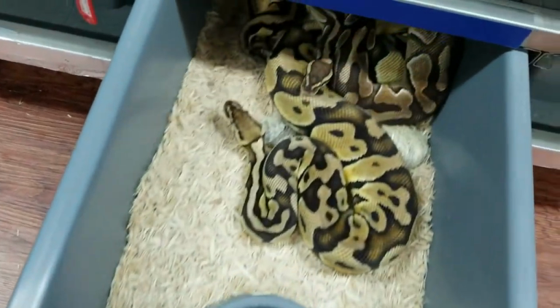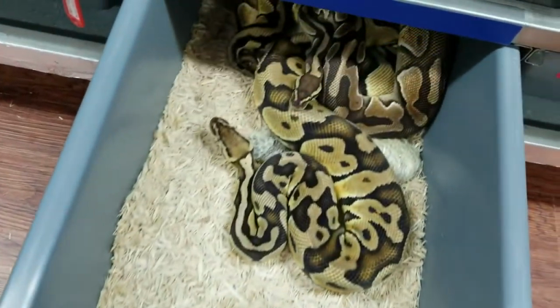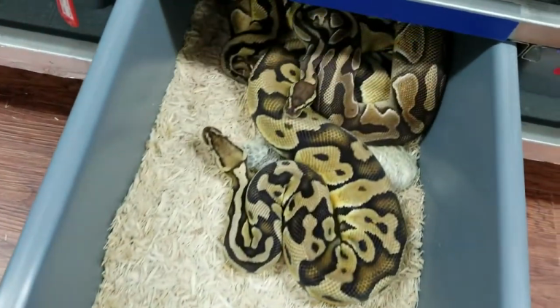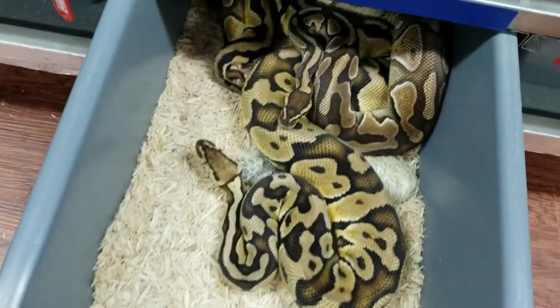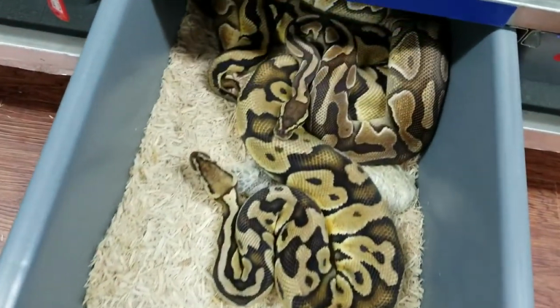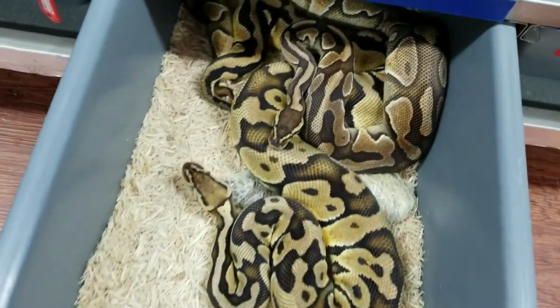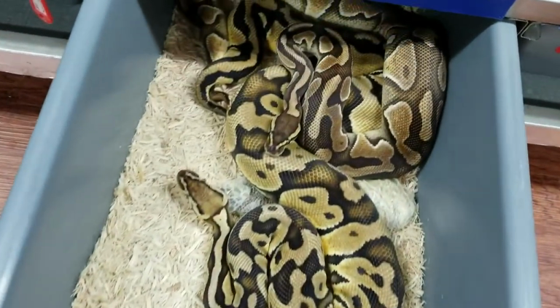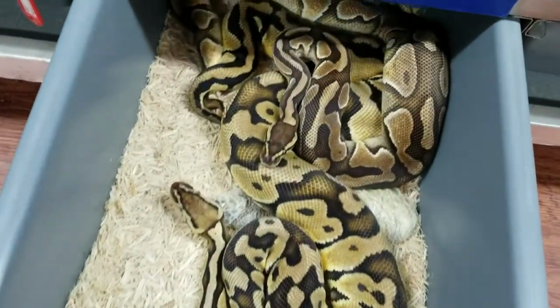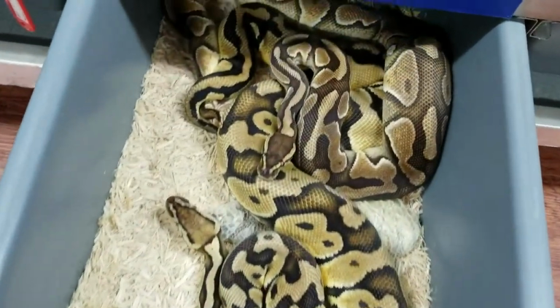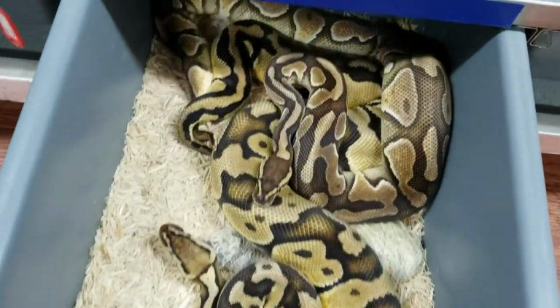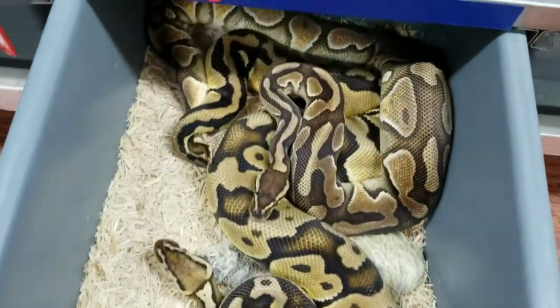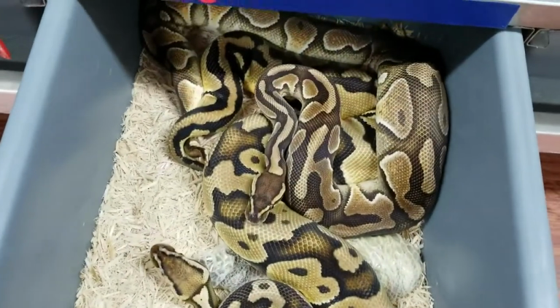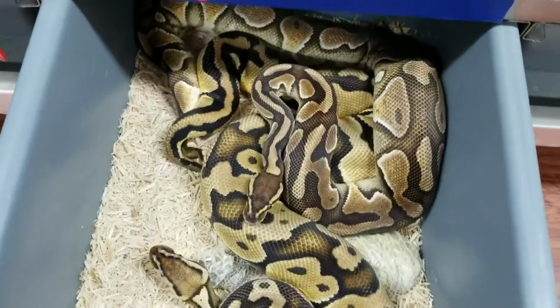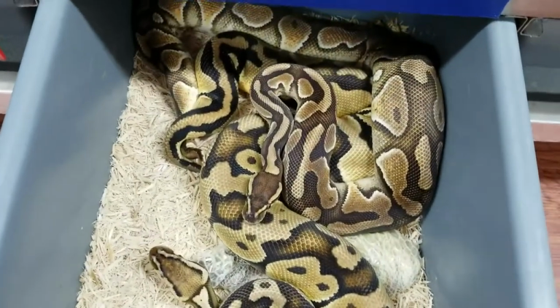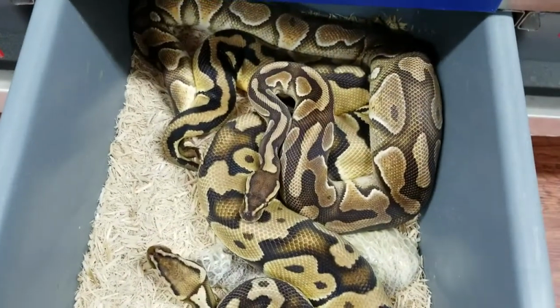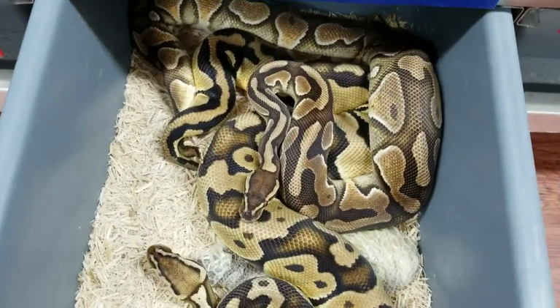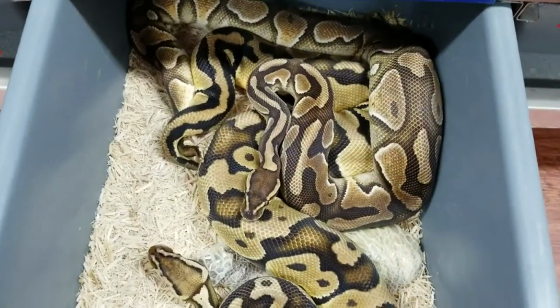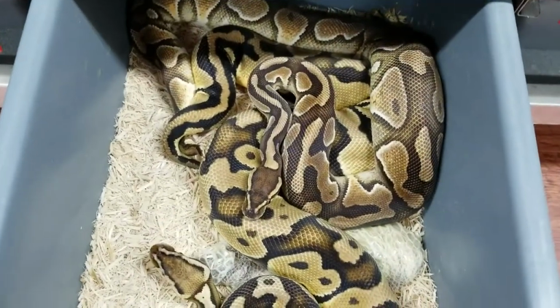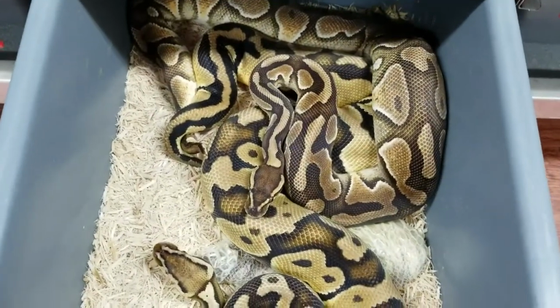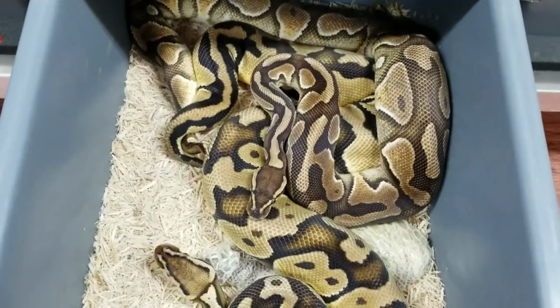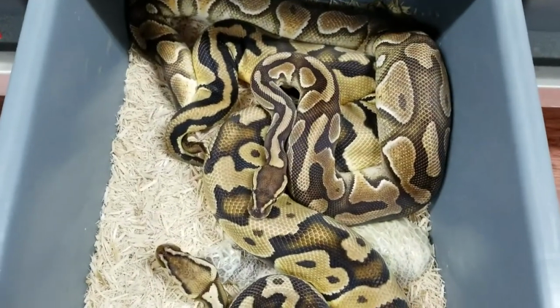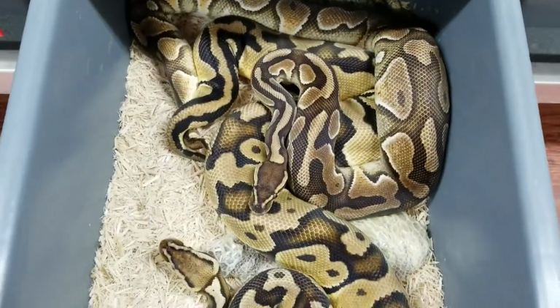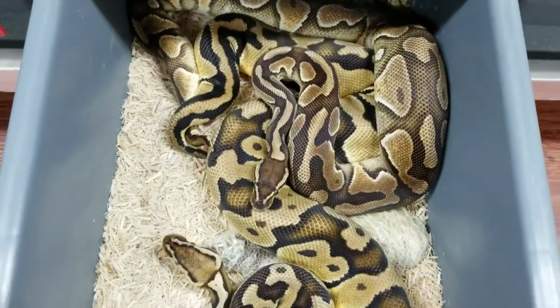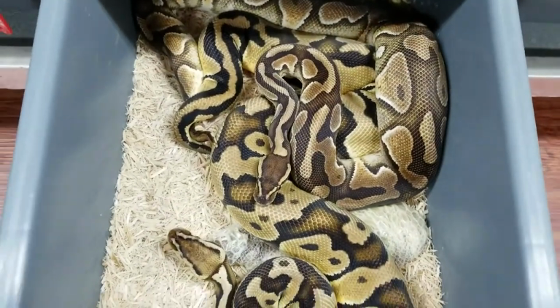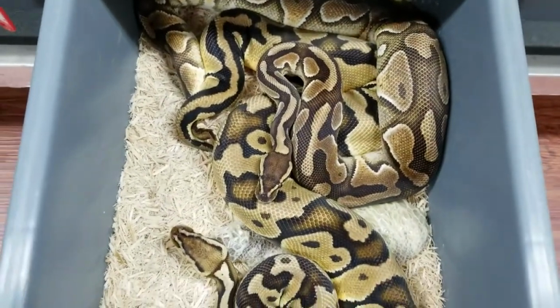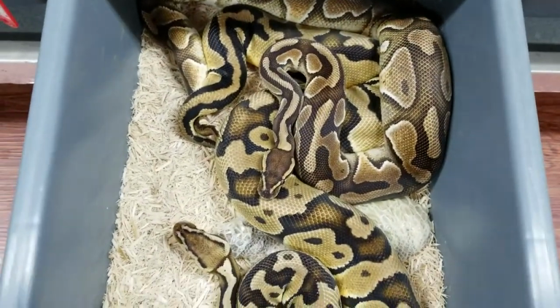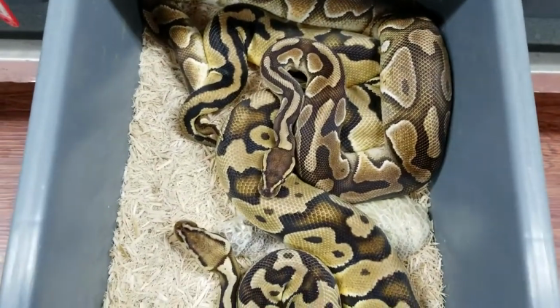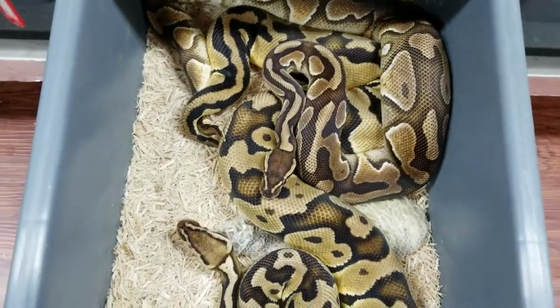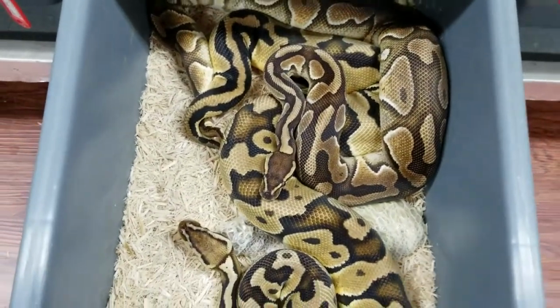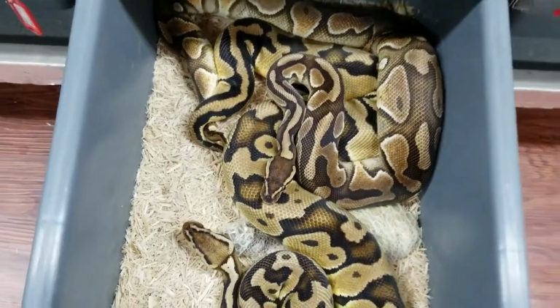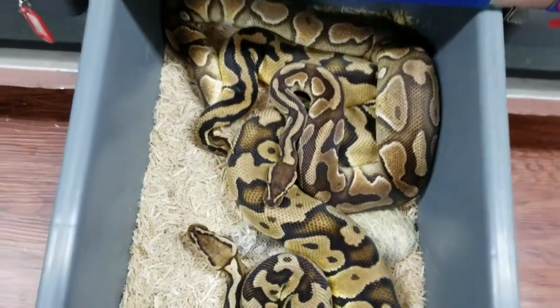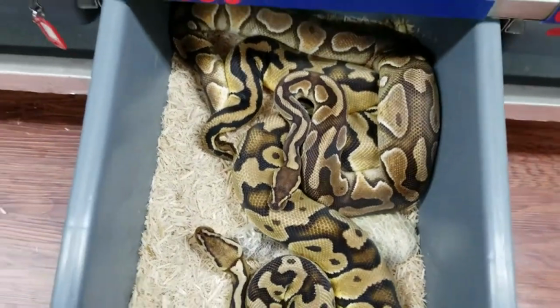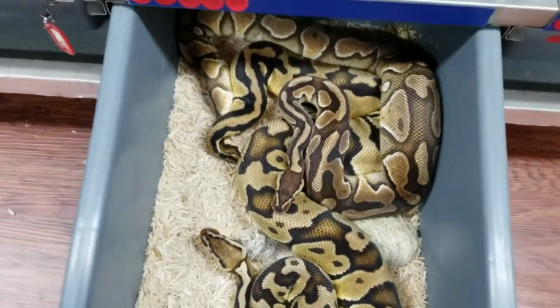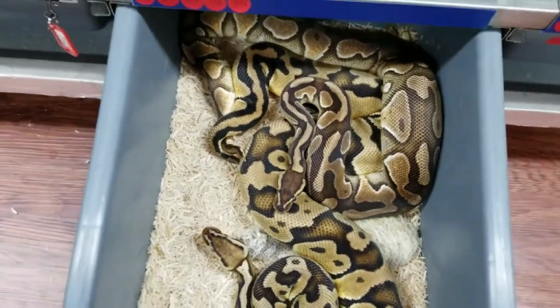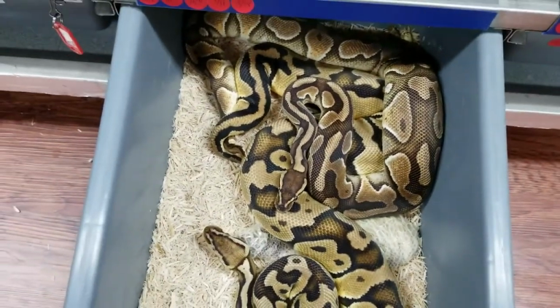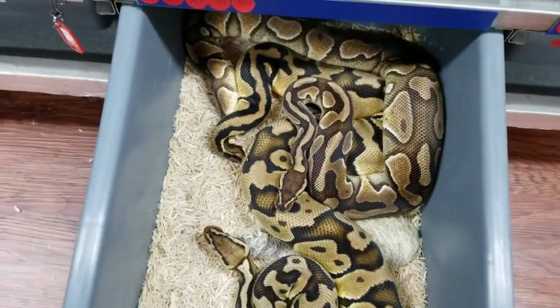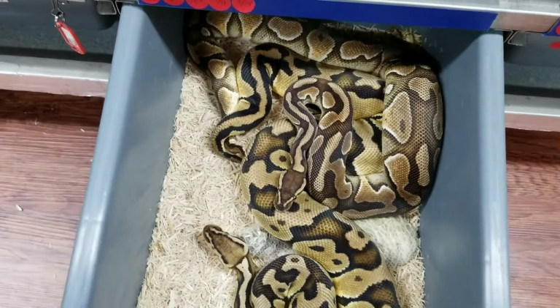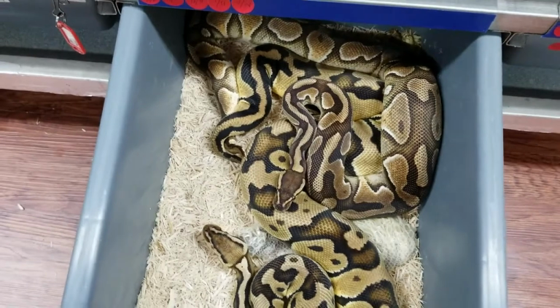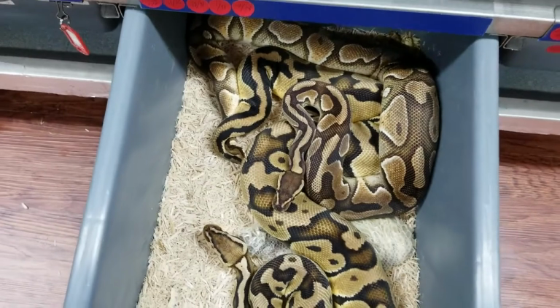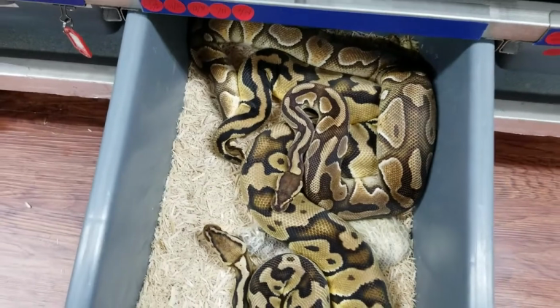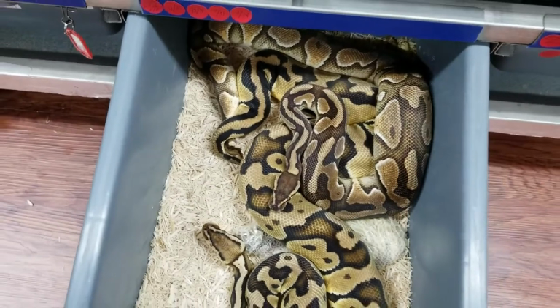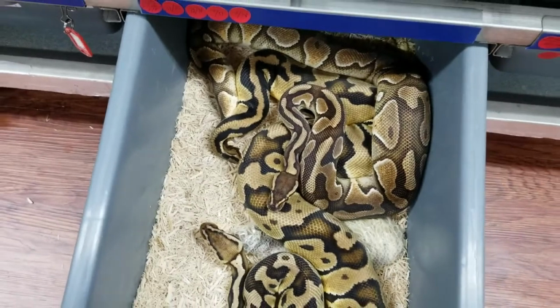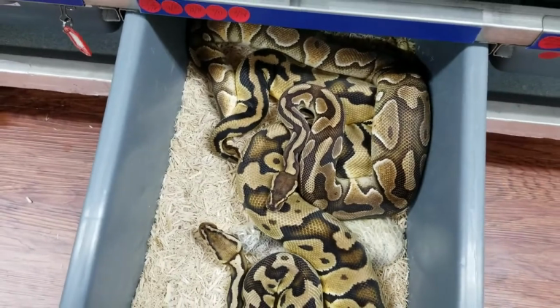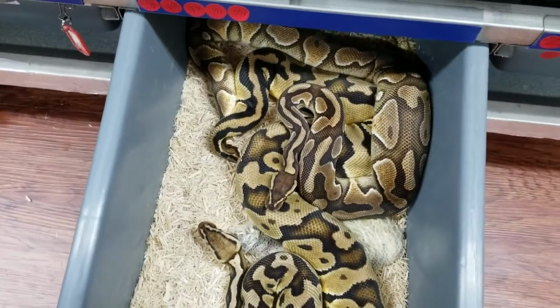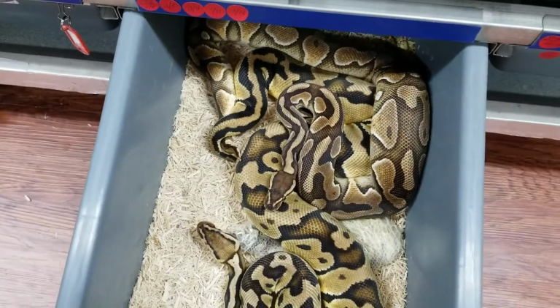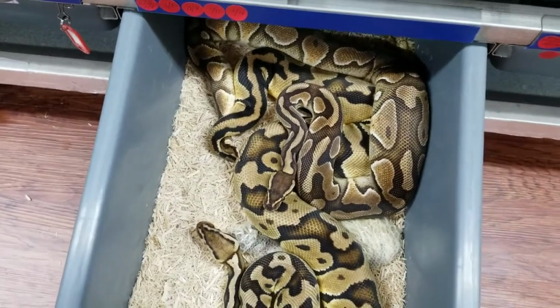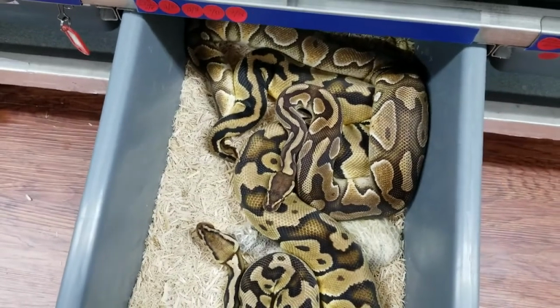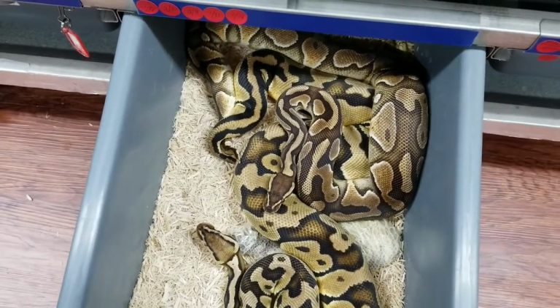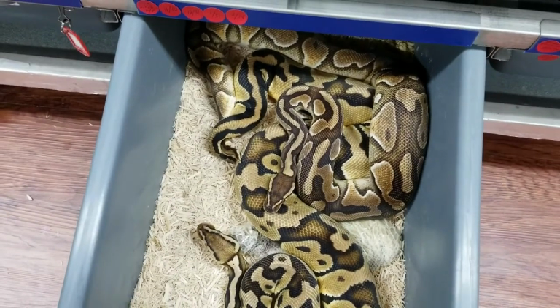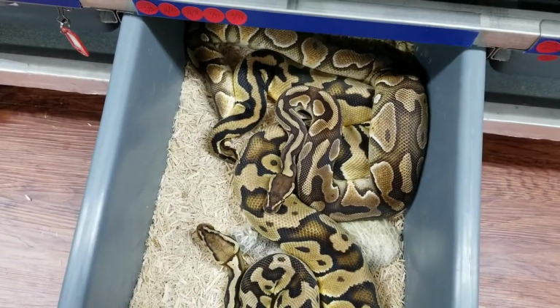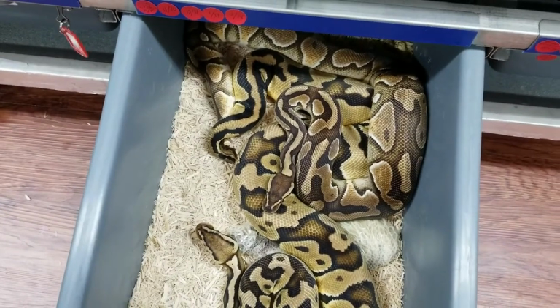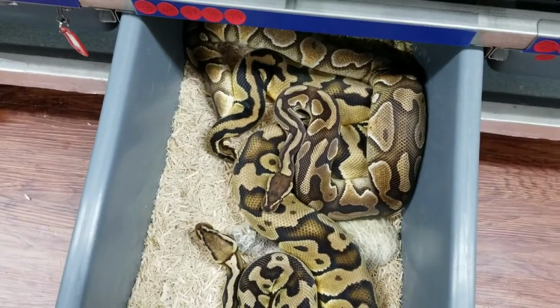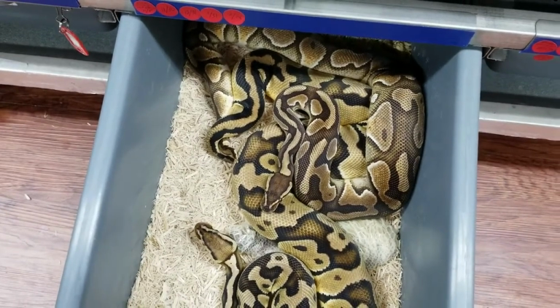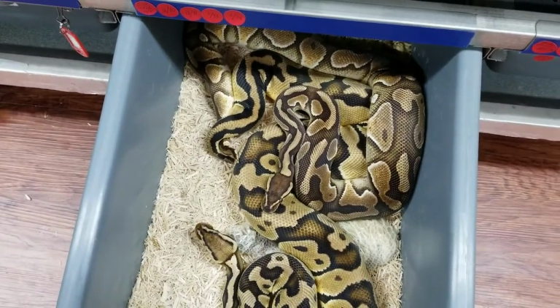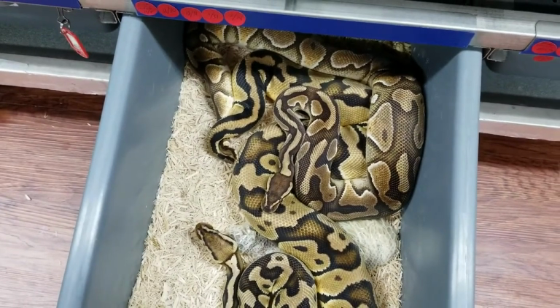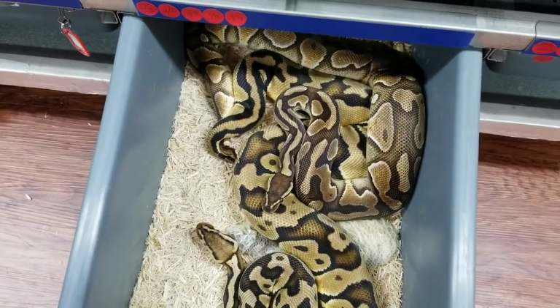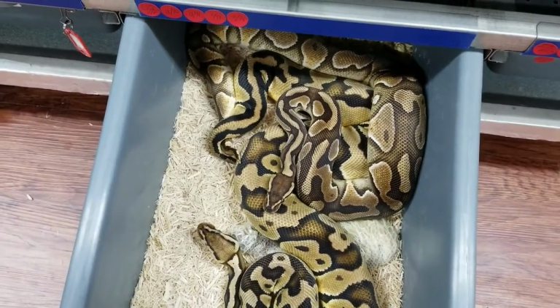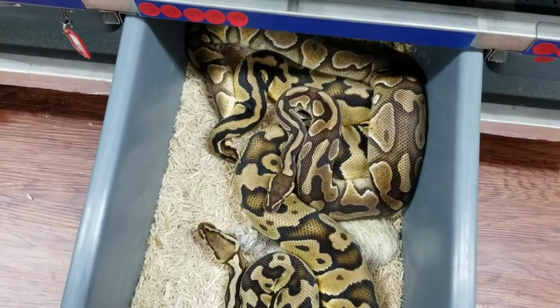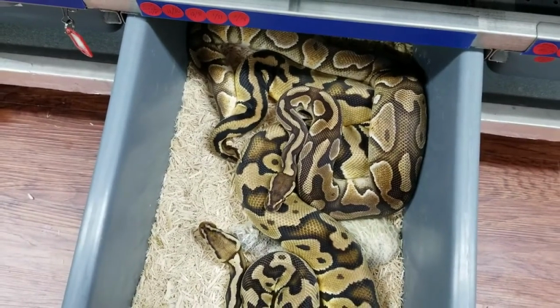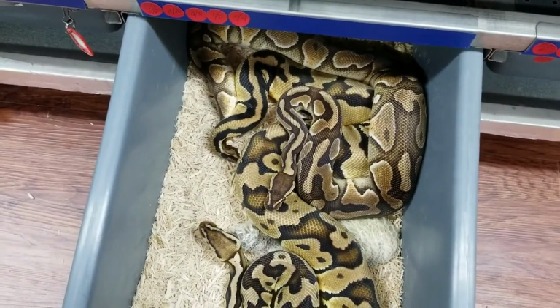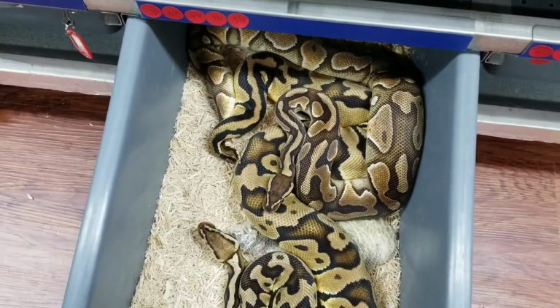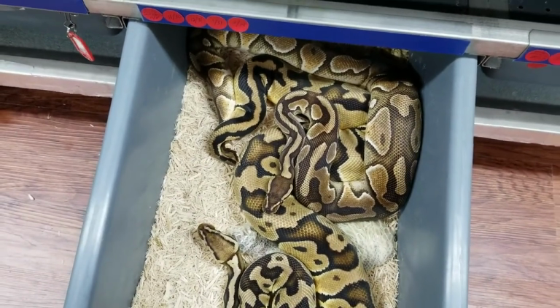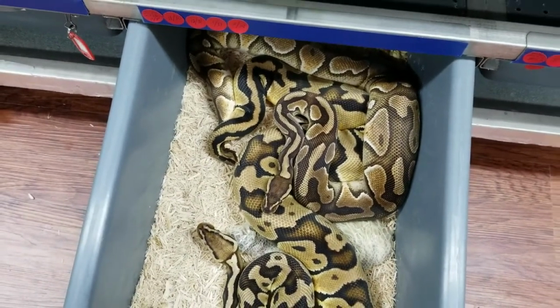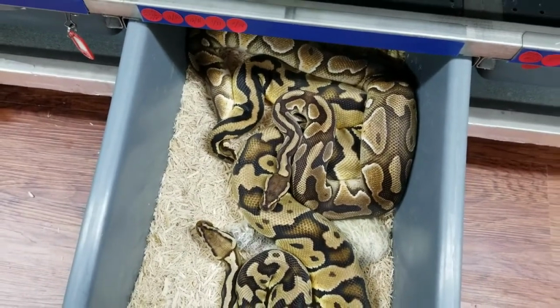This is an Inchie Cinnamon Het Clown to a Pastel Het Clown.